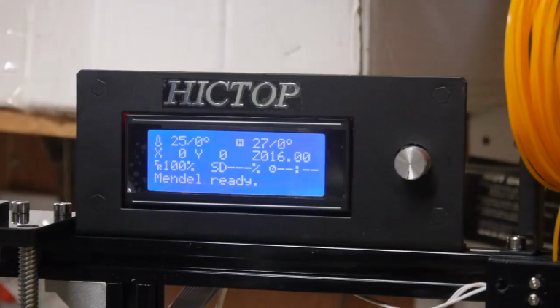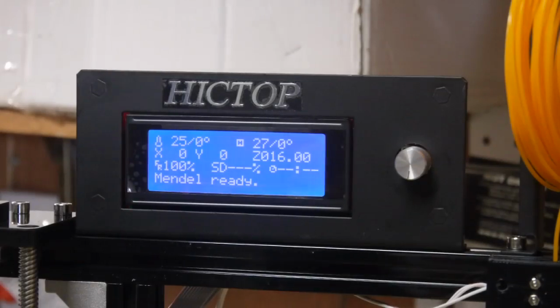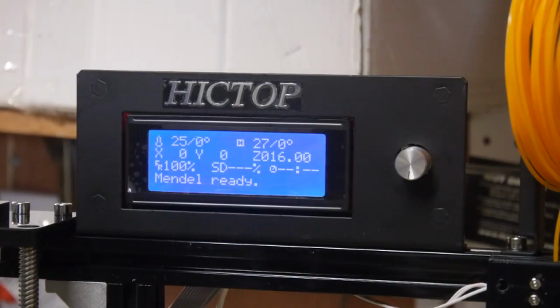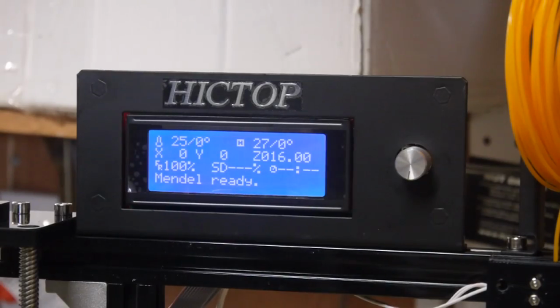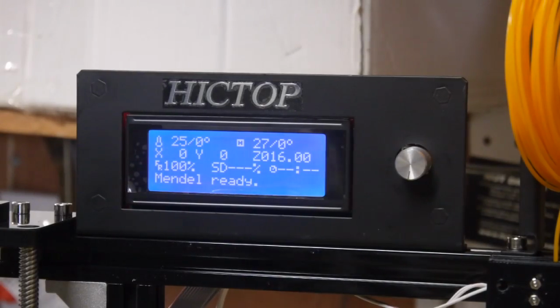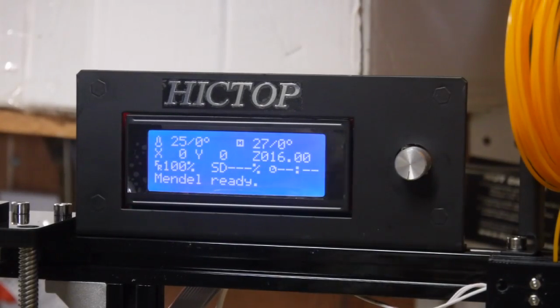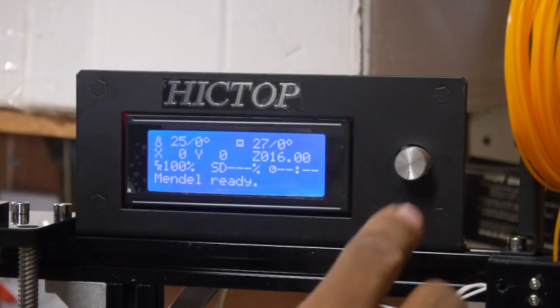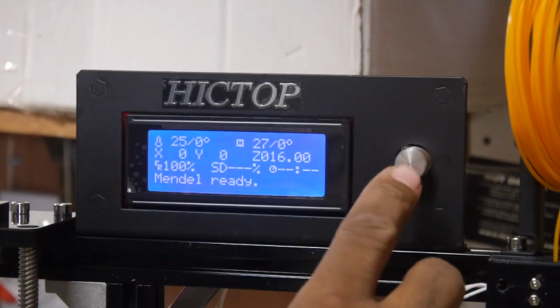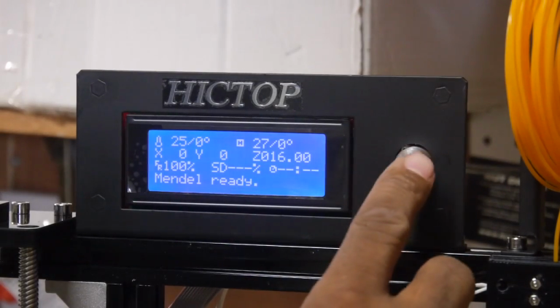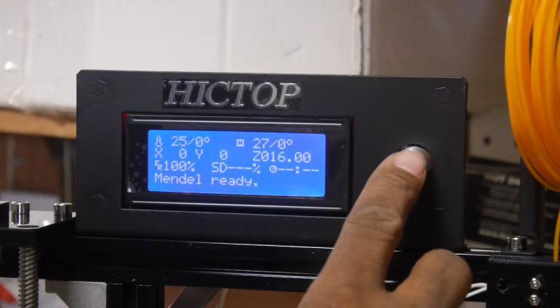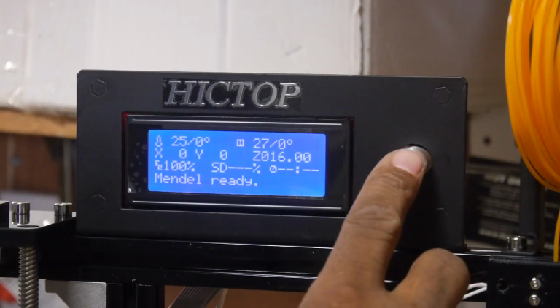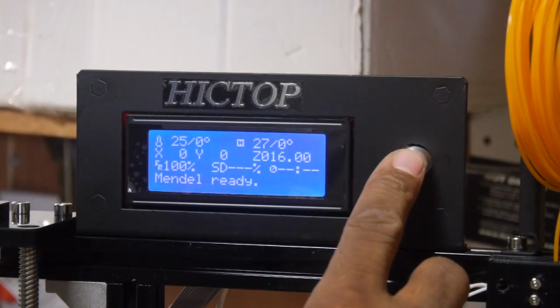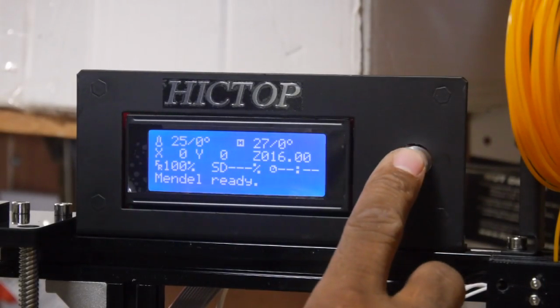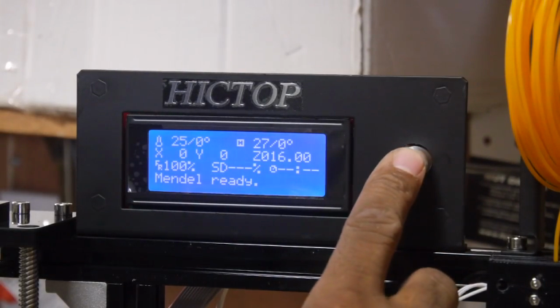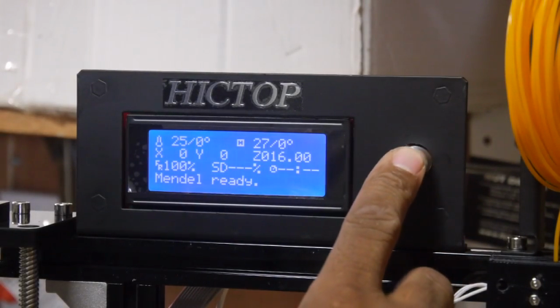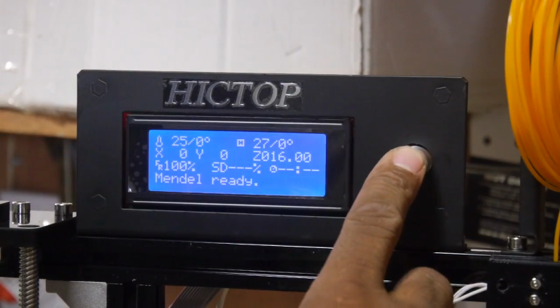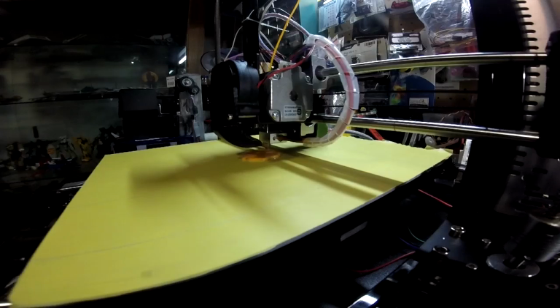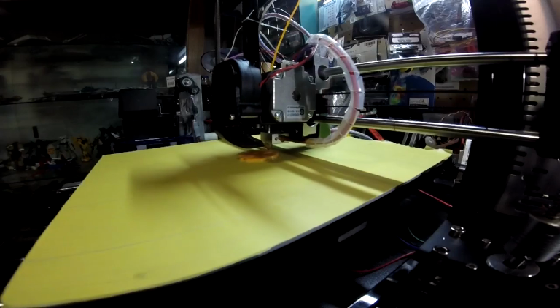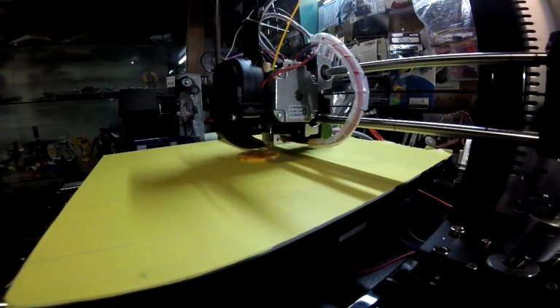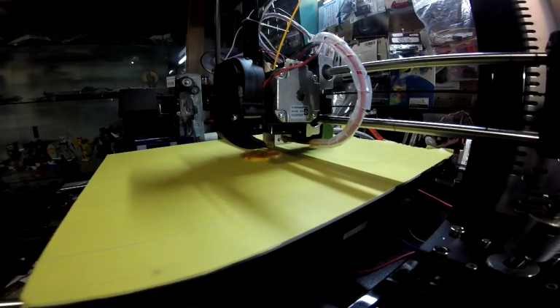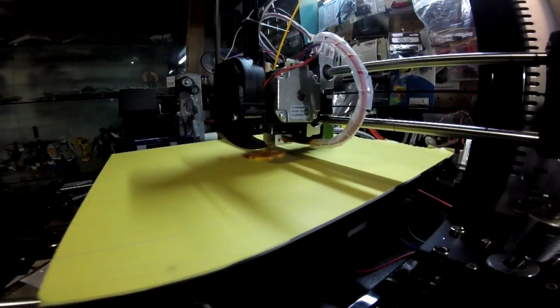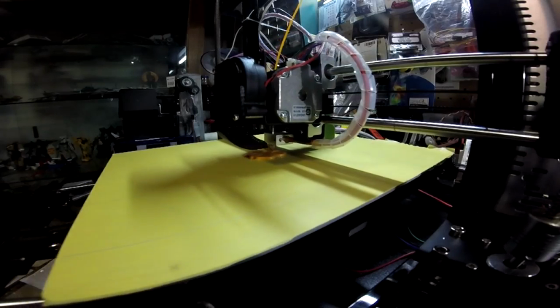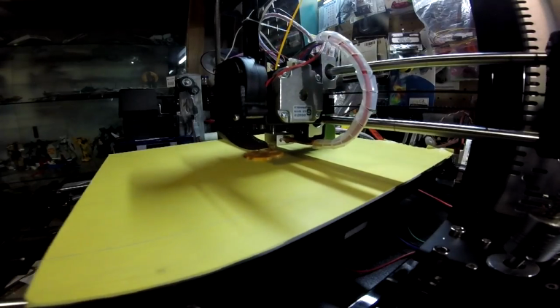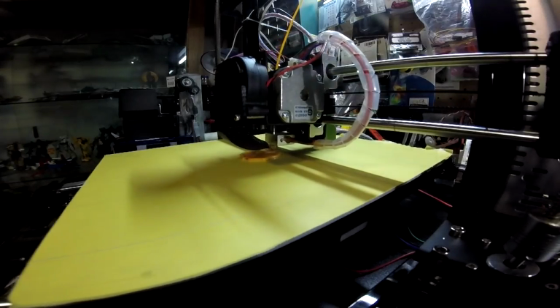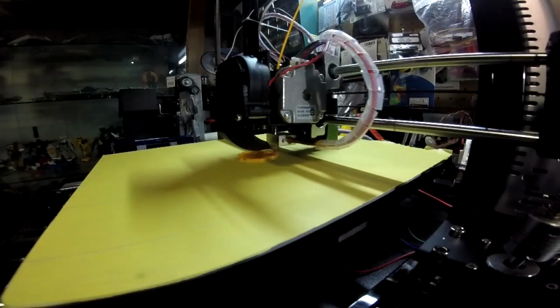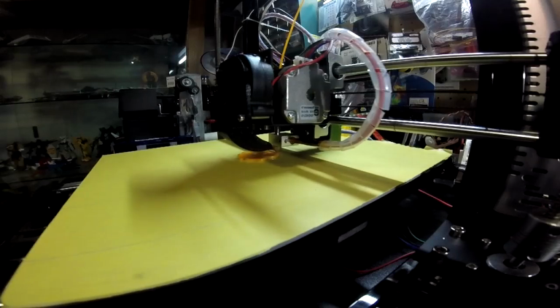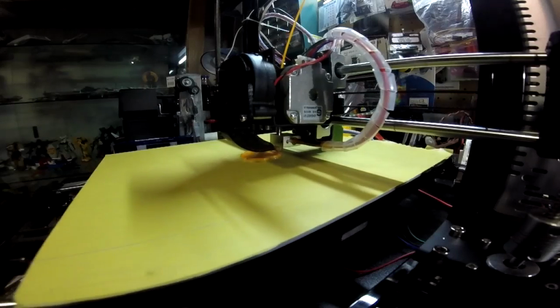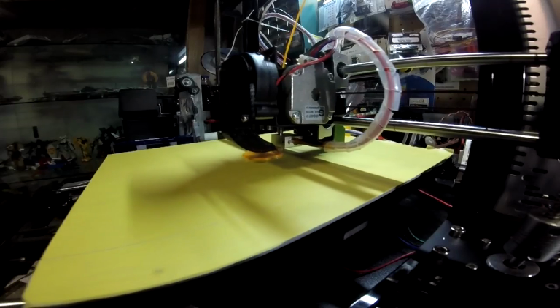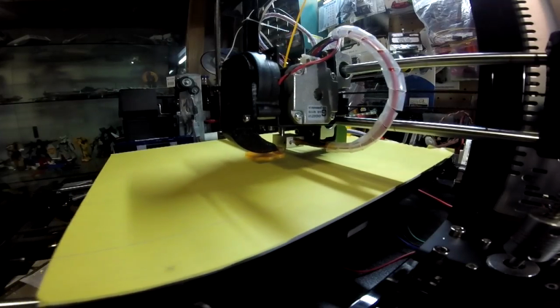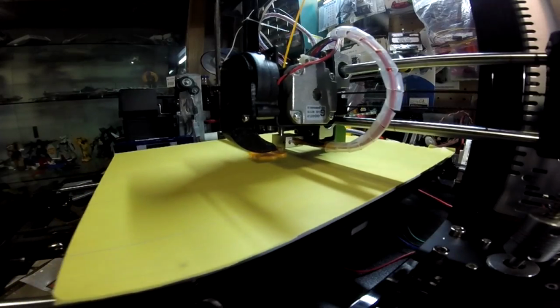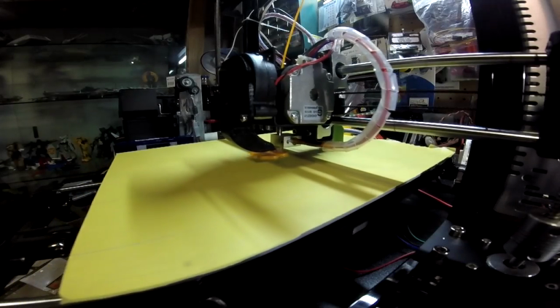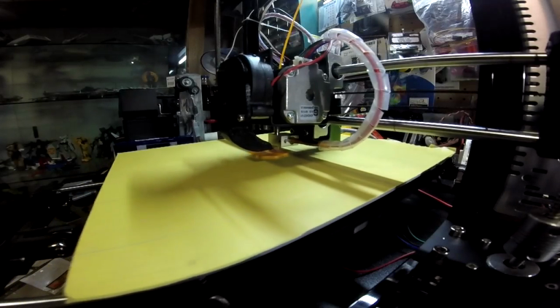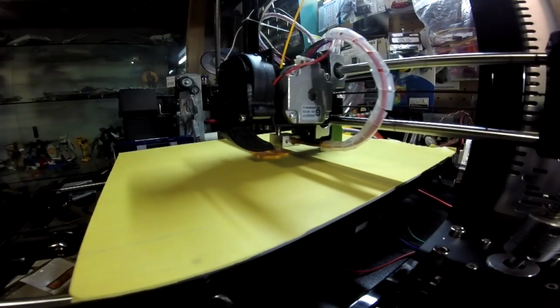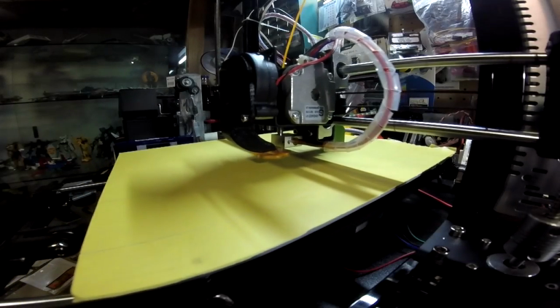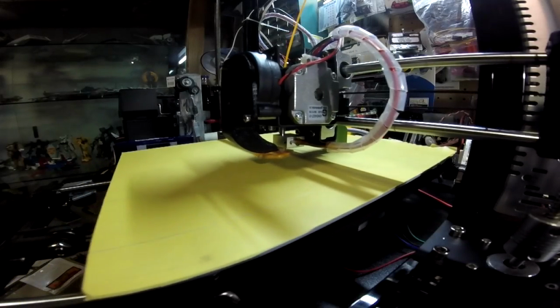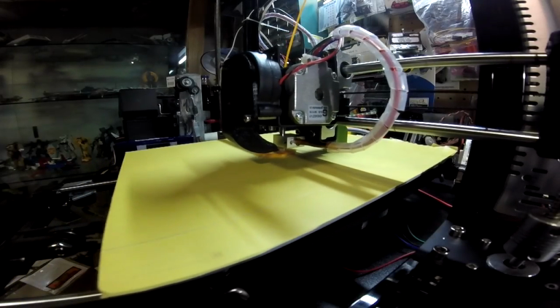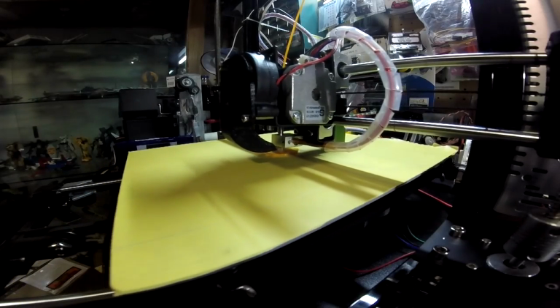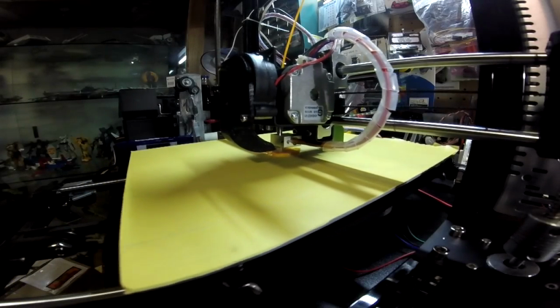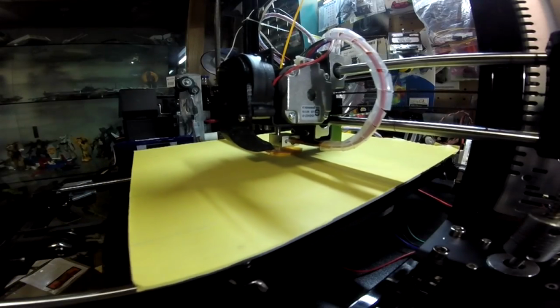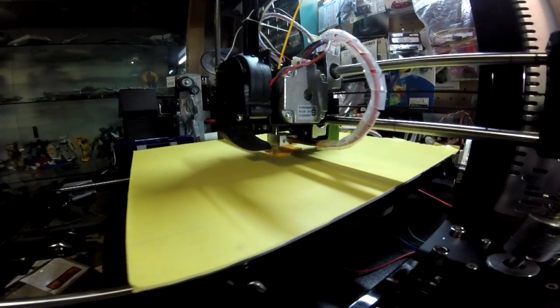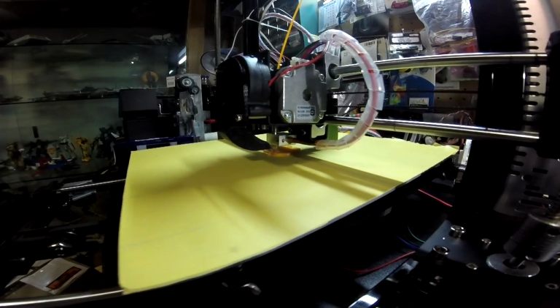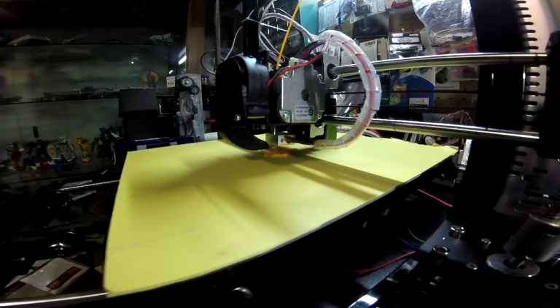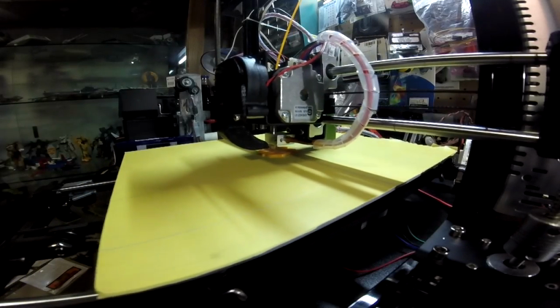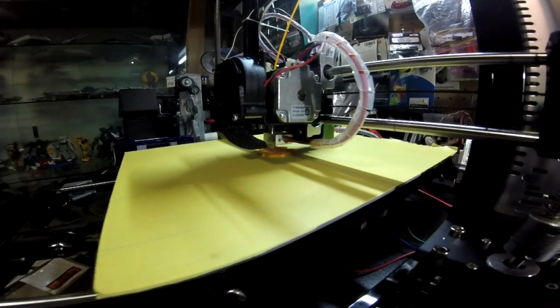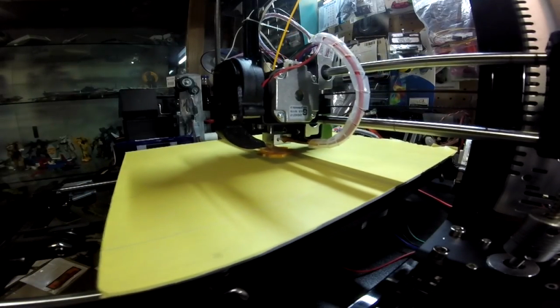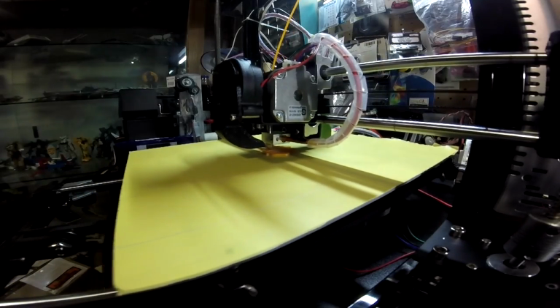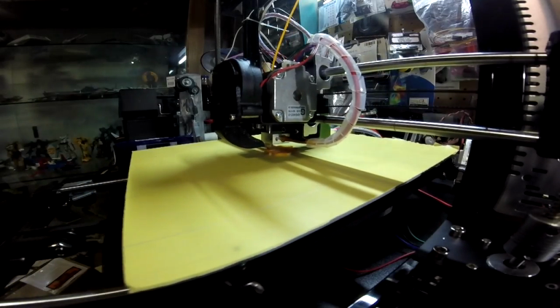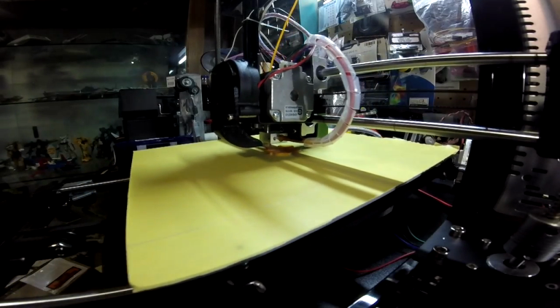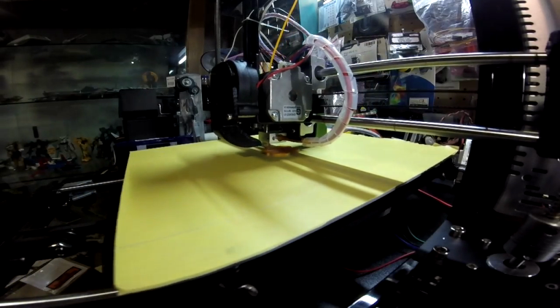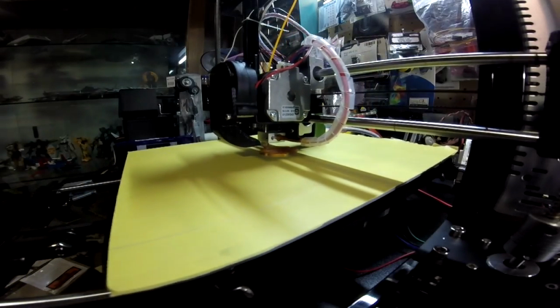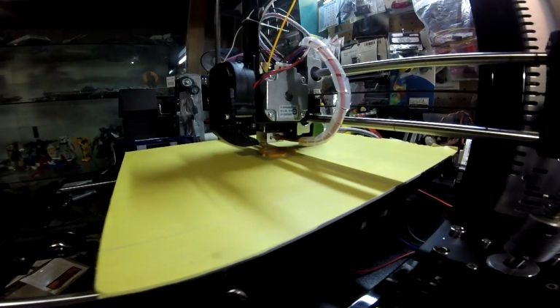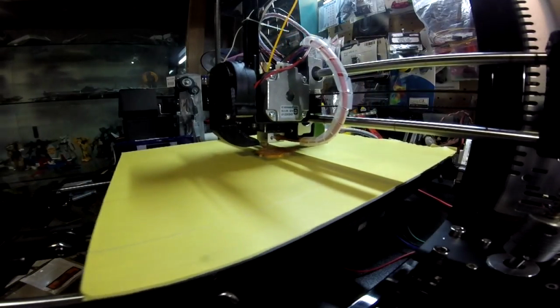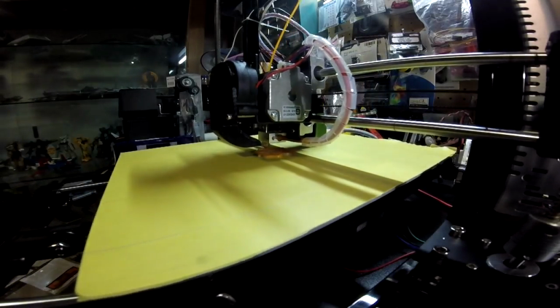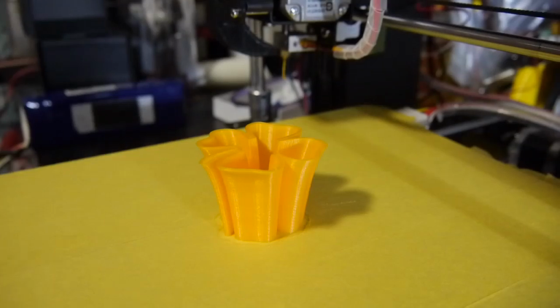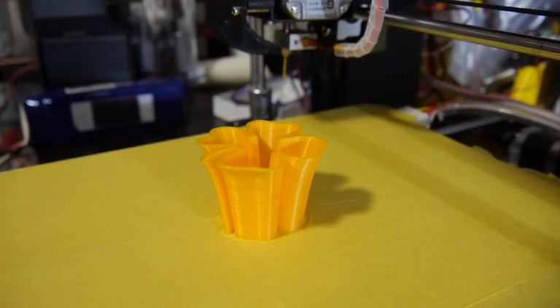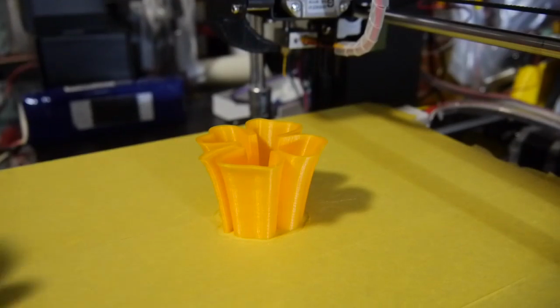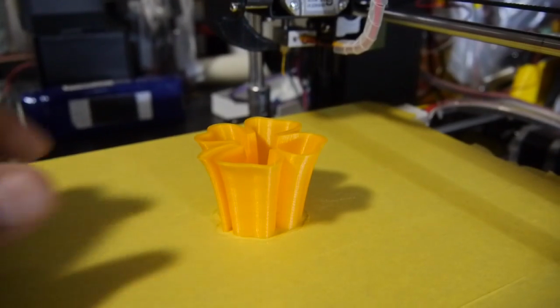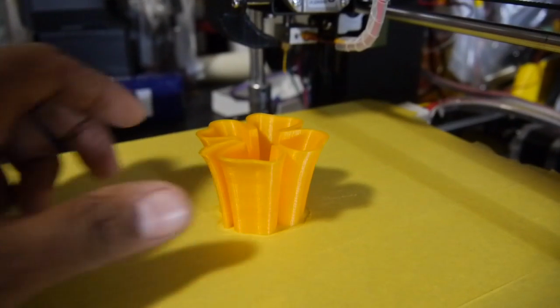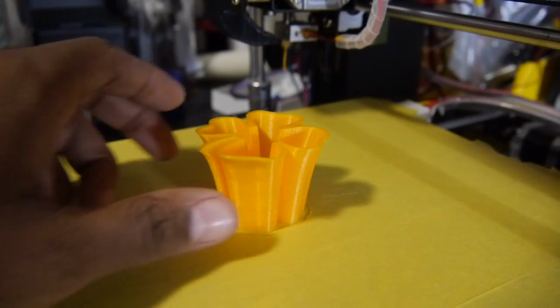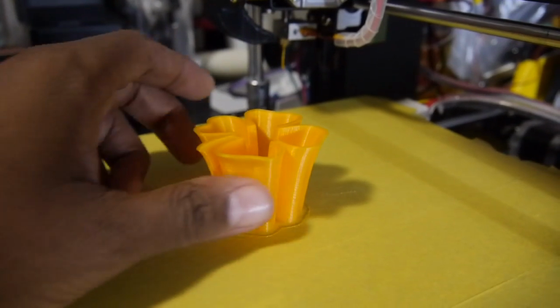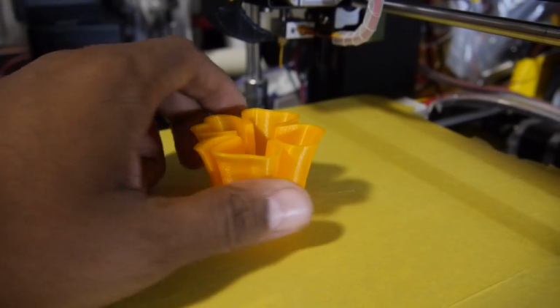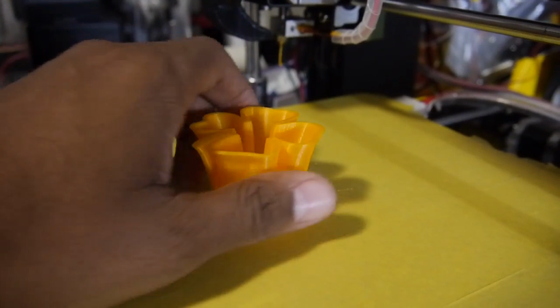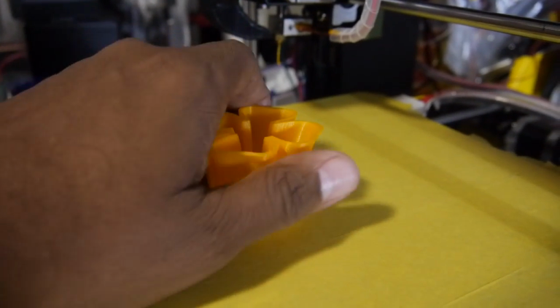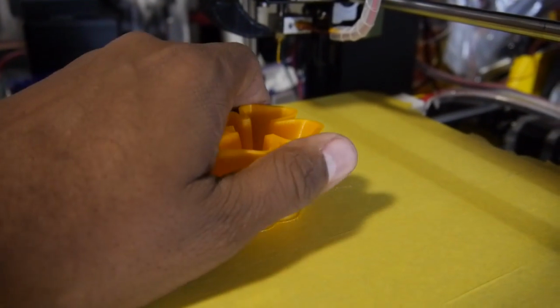The printer came with a test STL file already on the SD card, so I used that as the first print, which came out perfect.